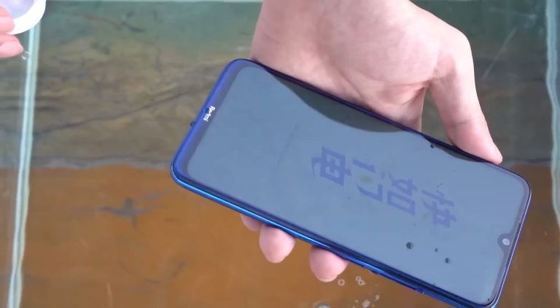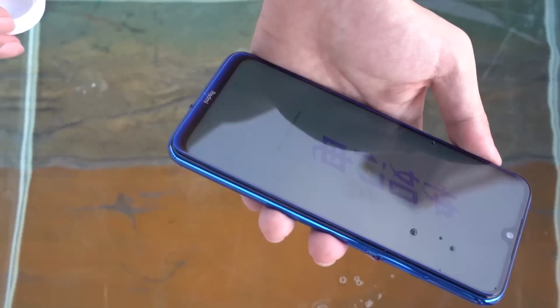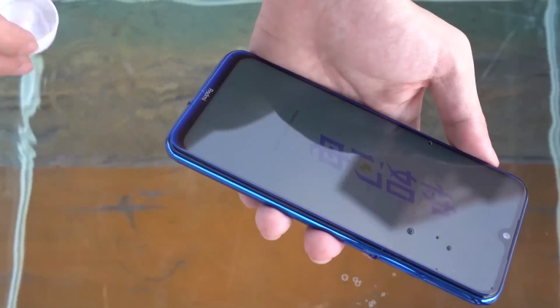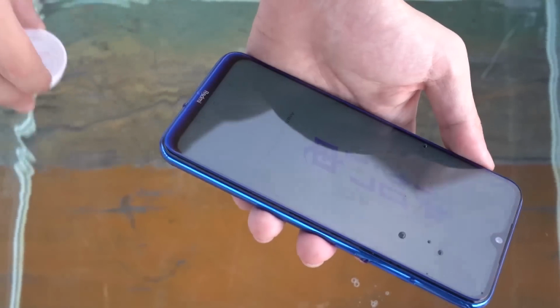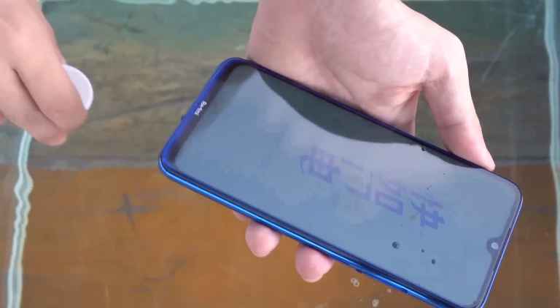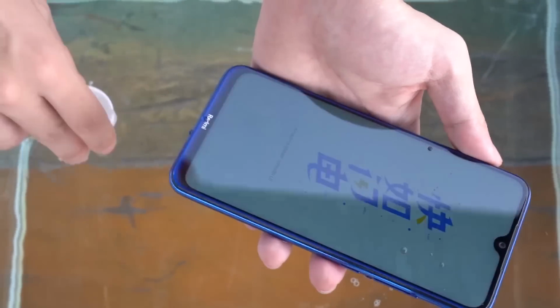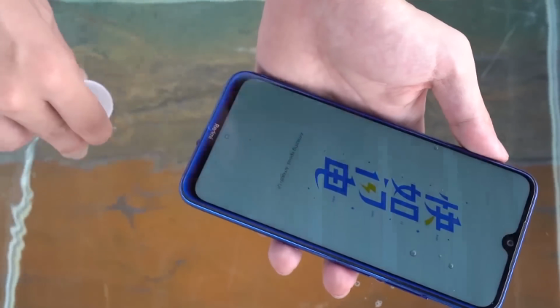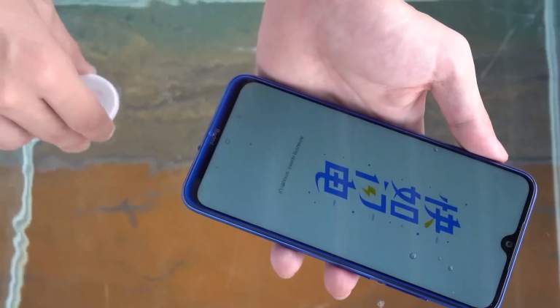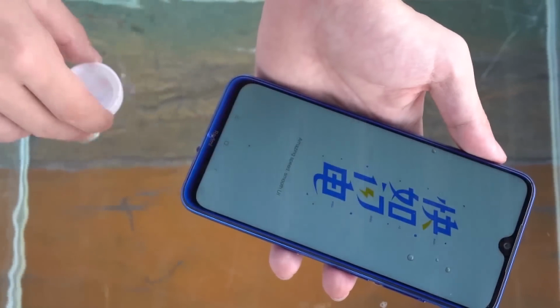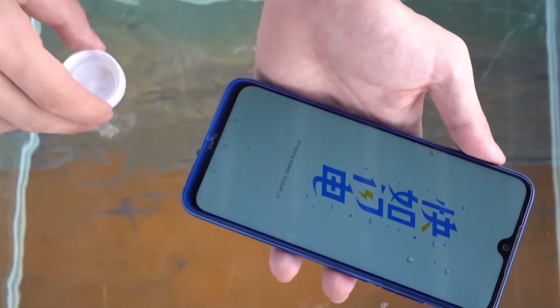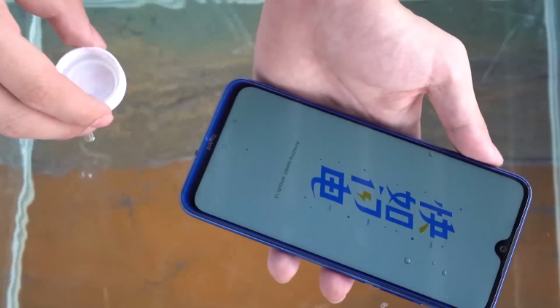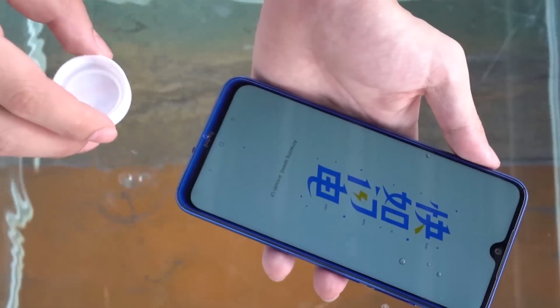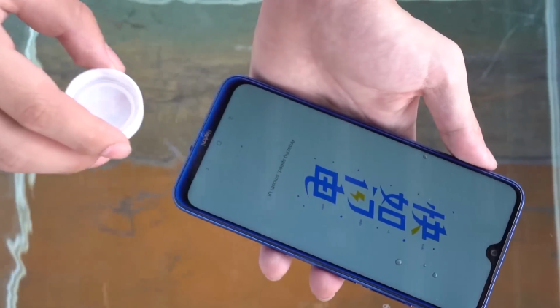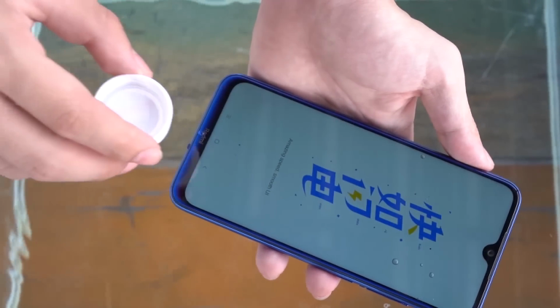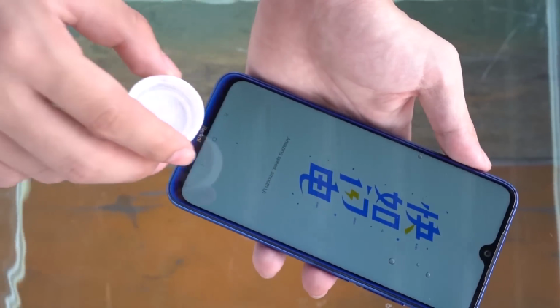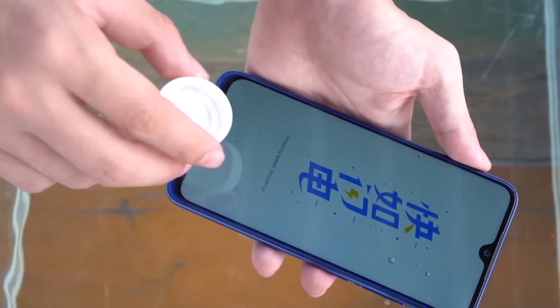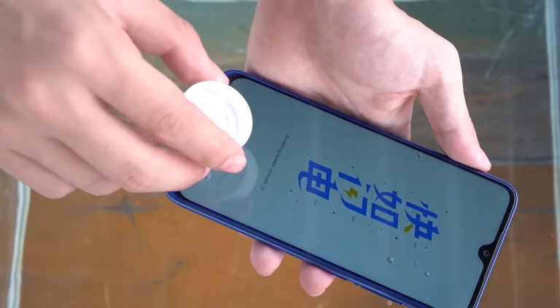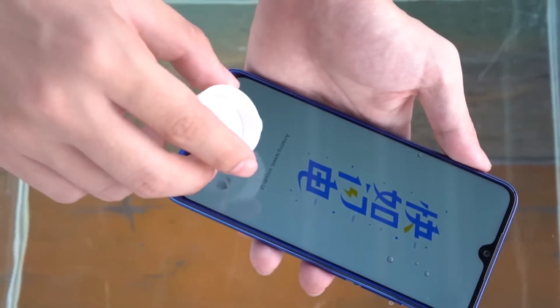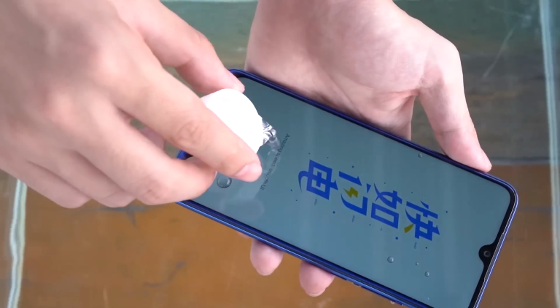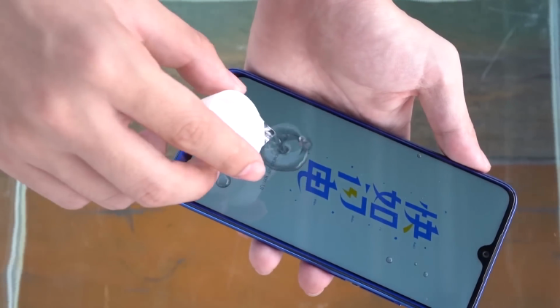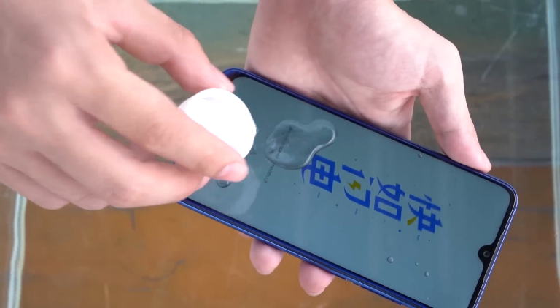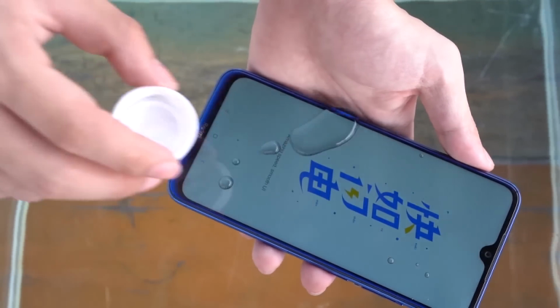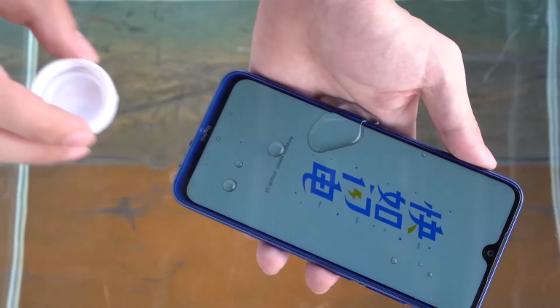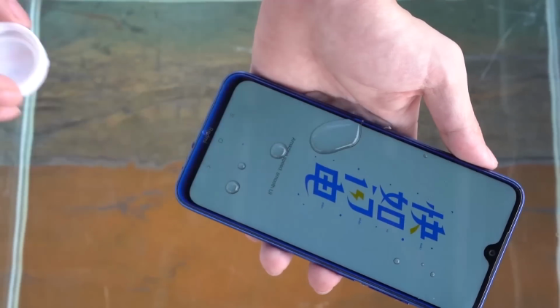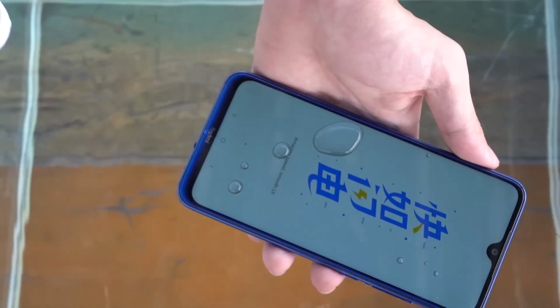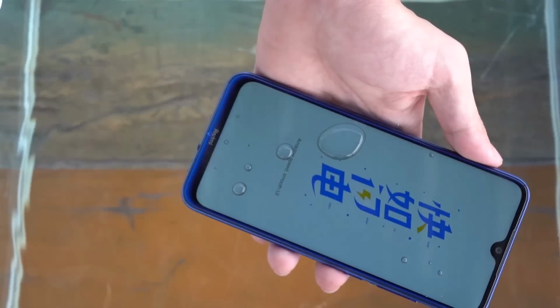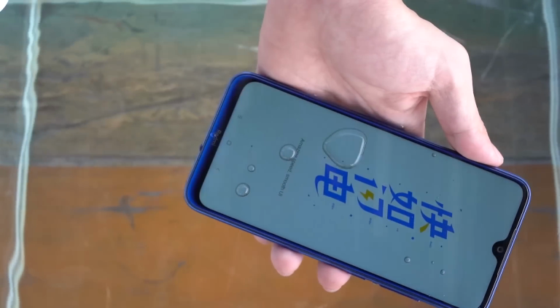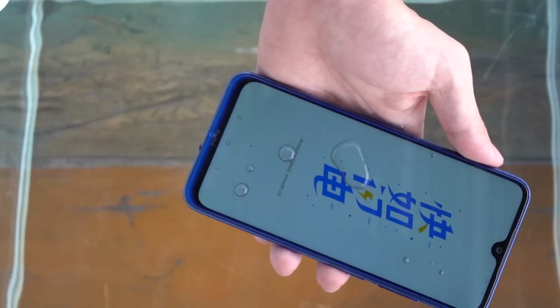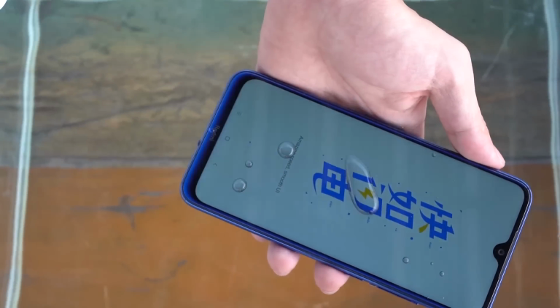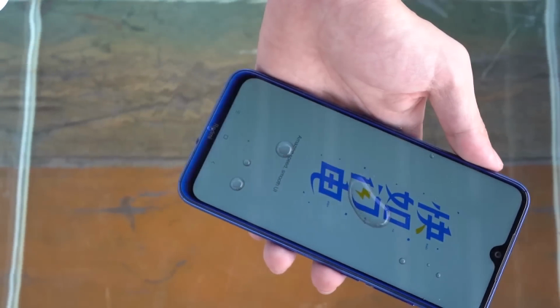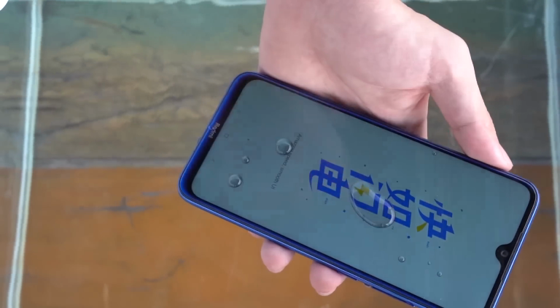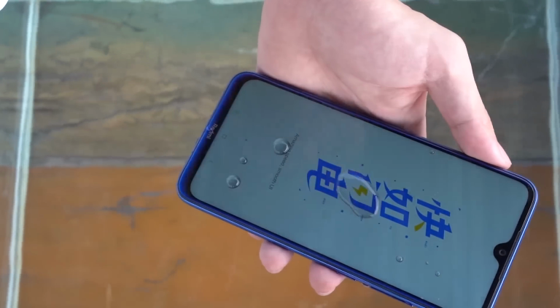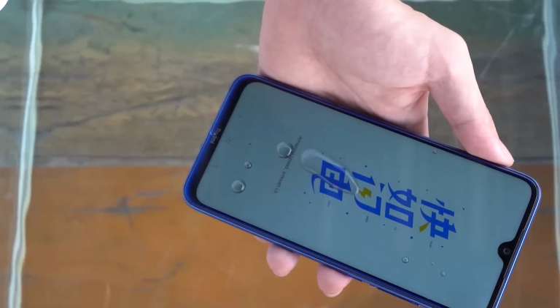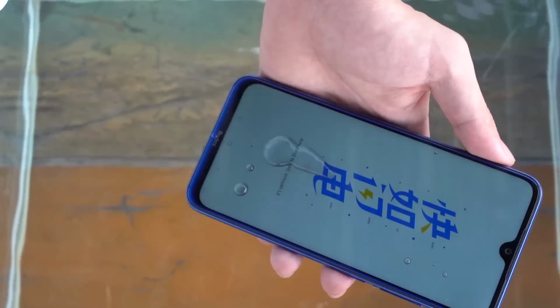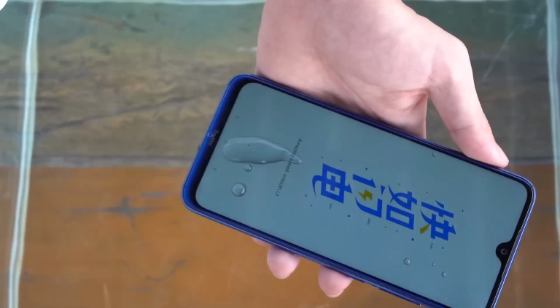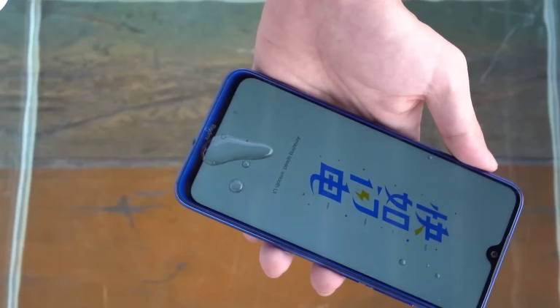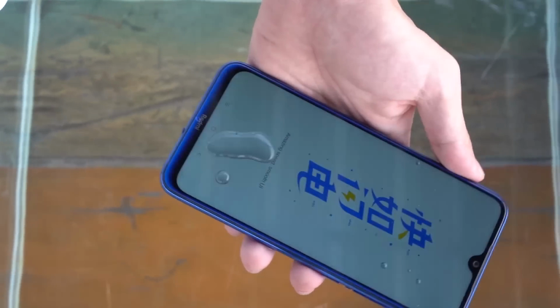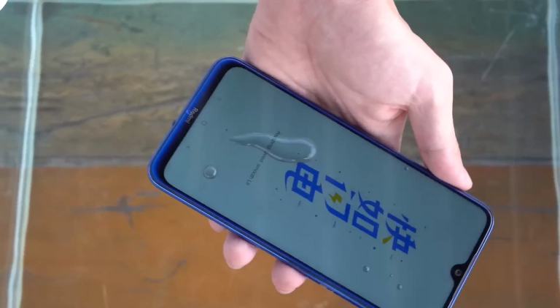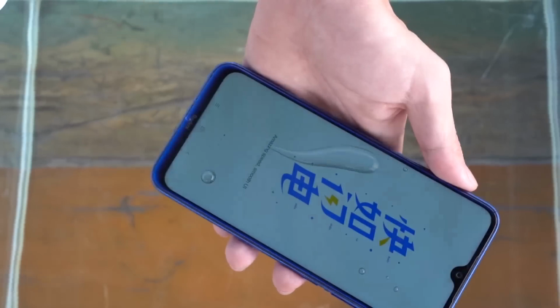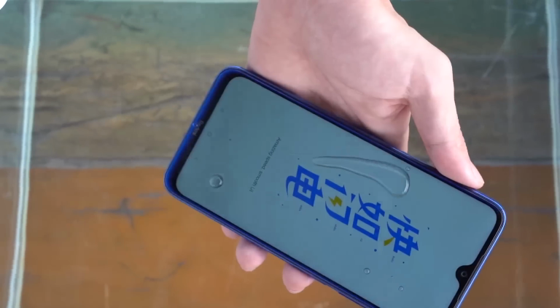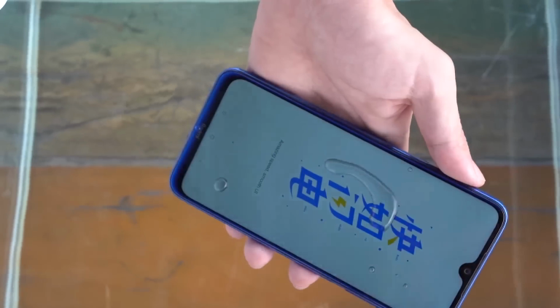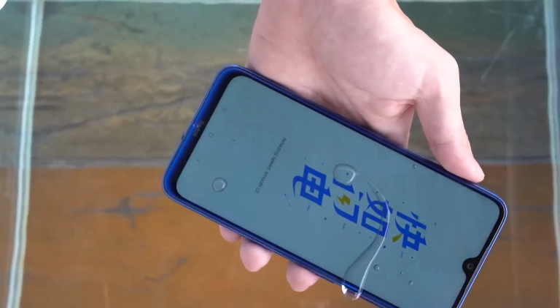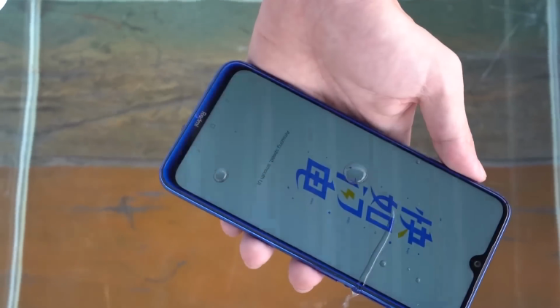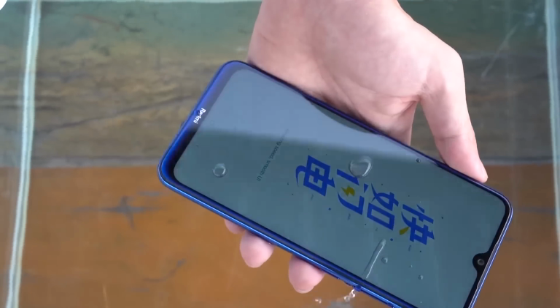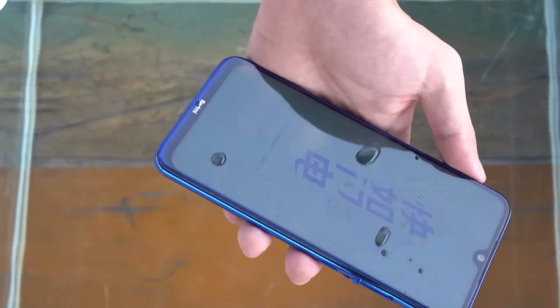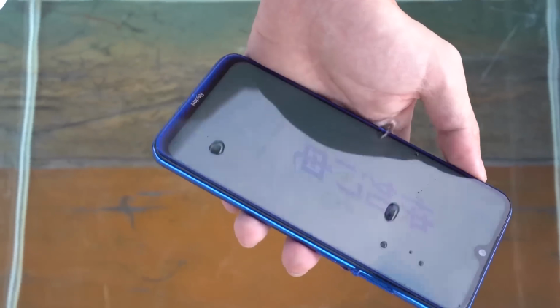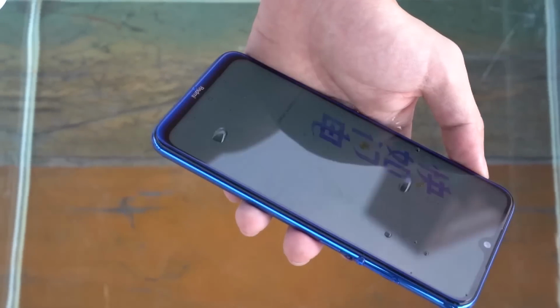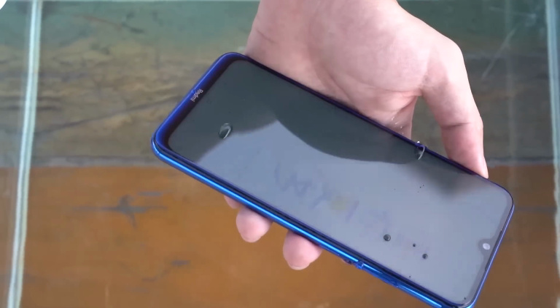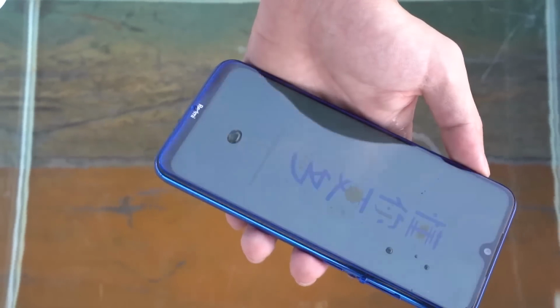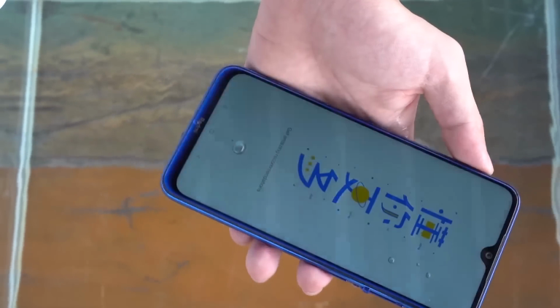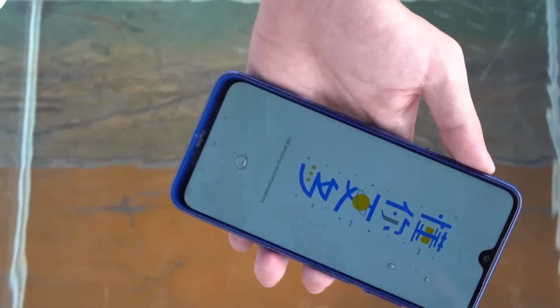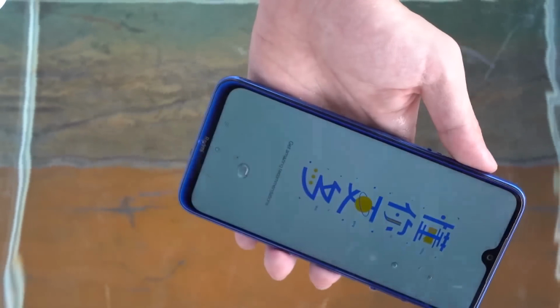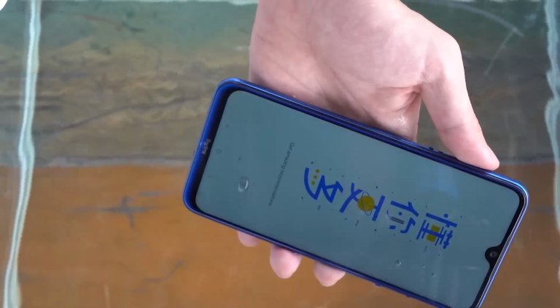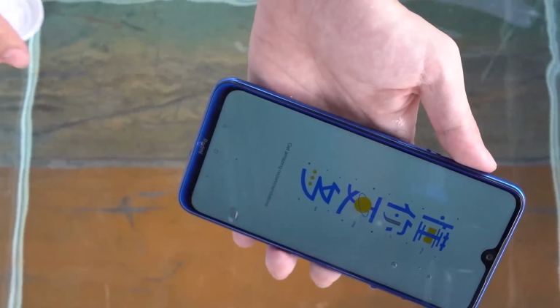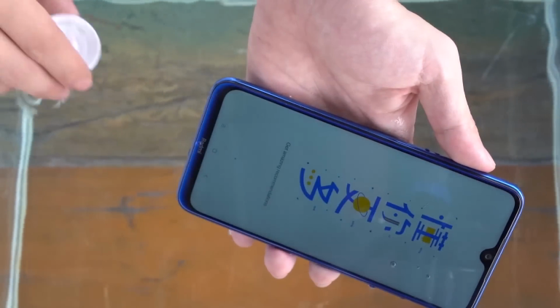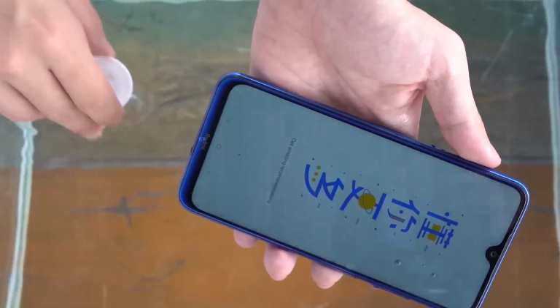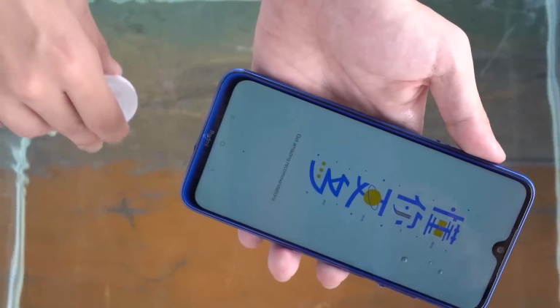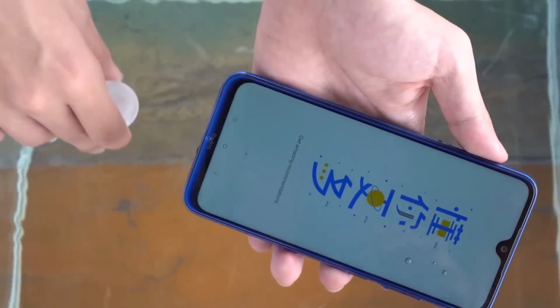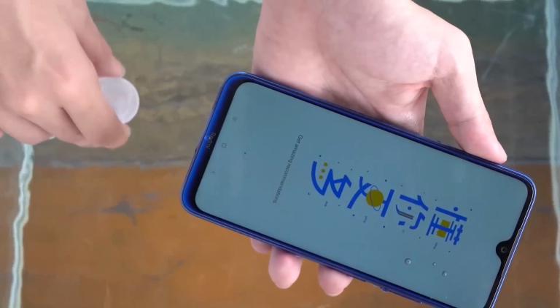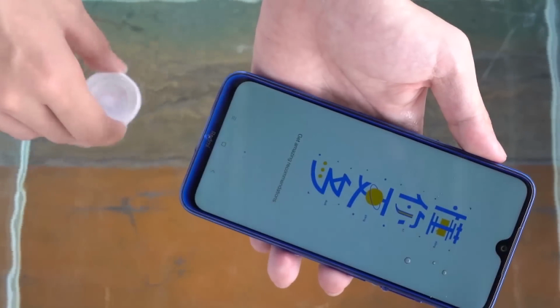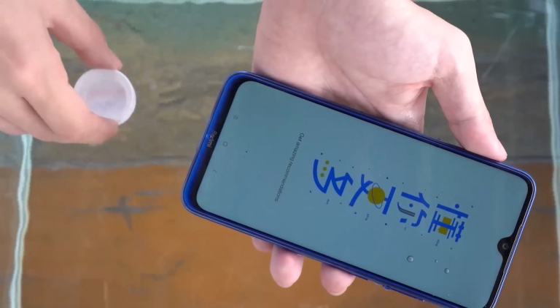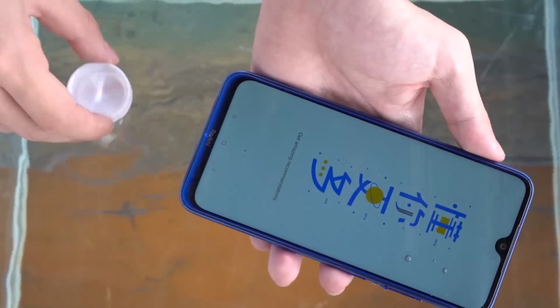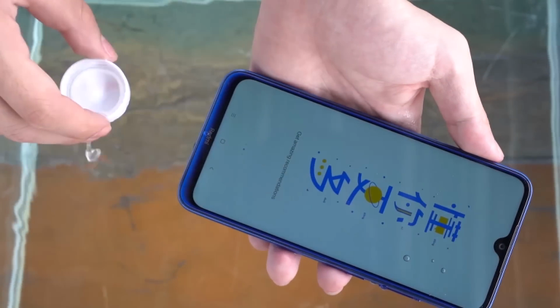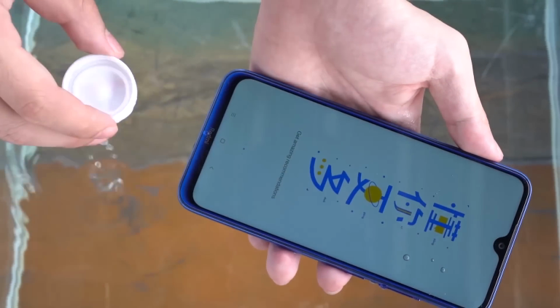In the droplet test, we can clearly see that the screen isolates the droplets. From the light on the screen, I think the waterproofing is good.